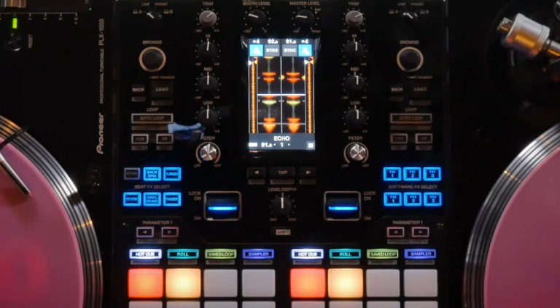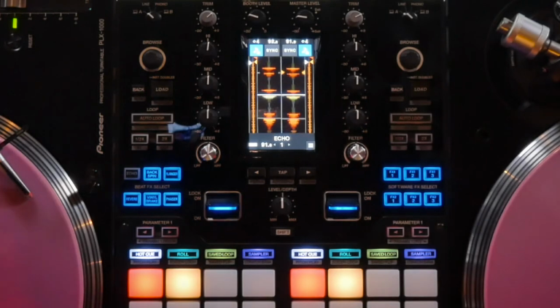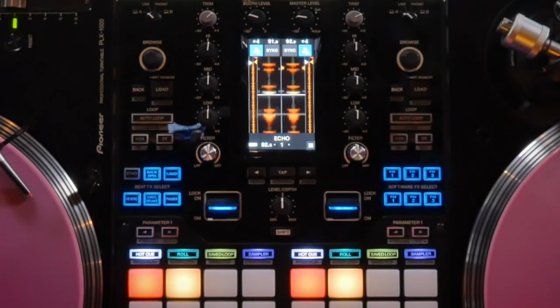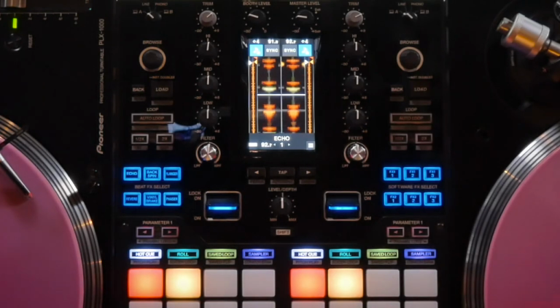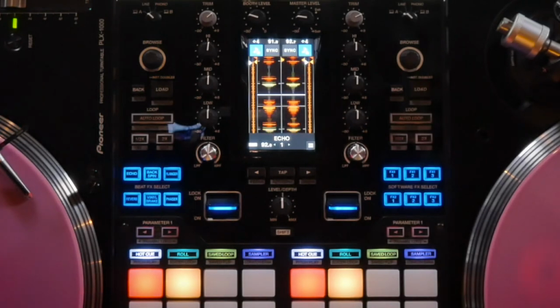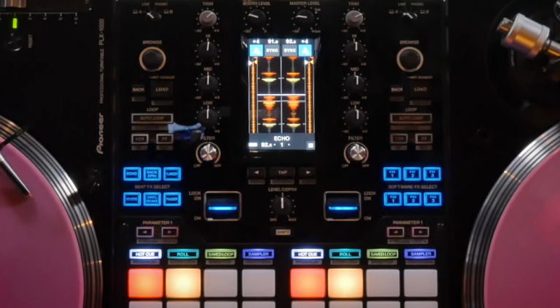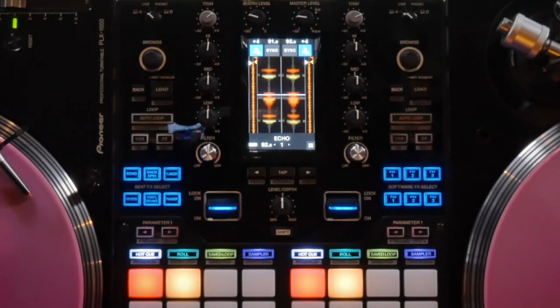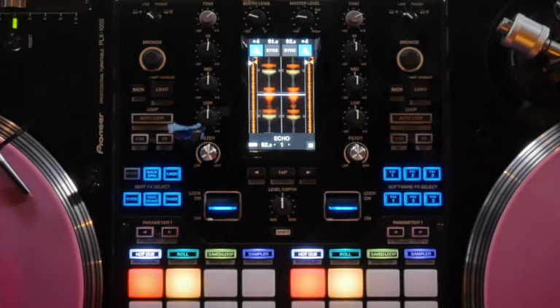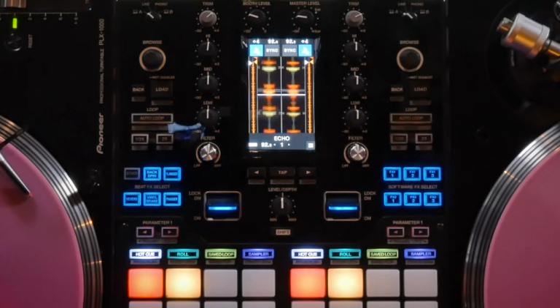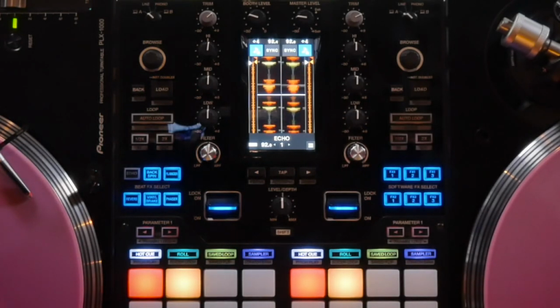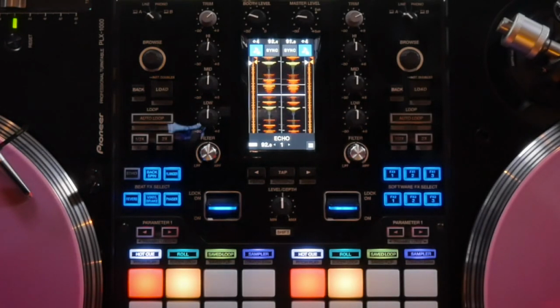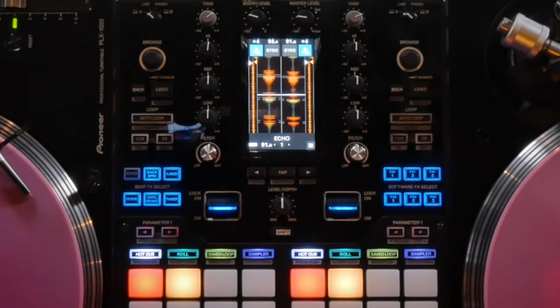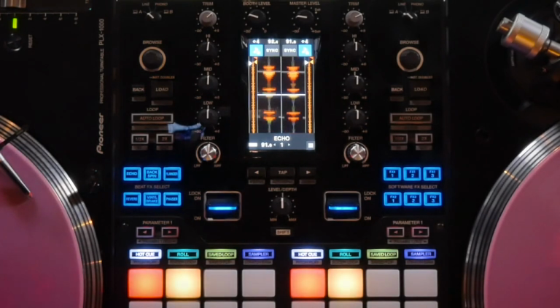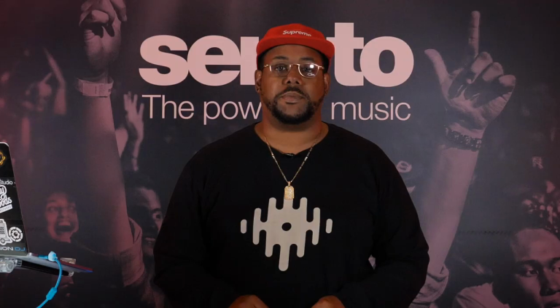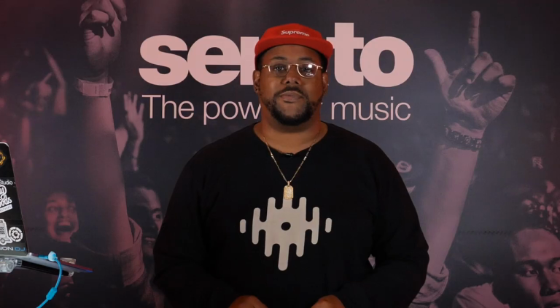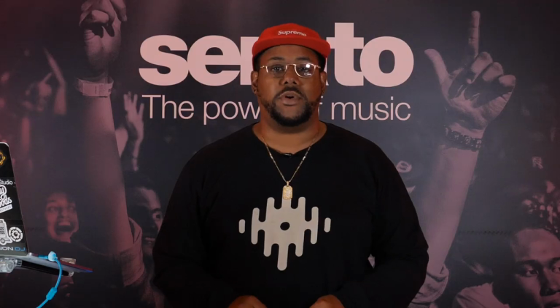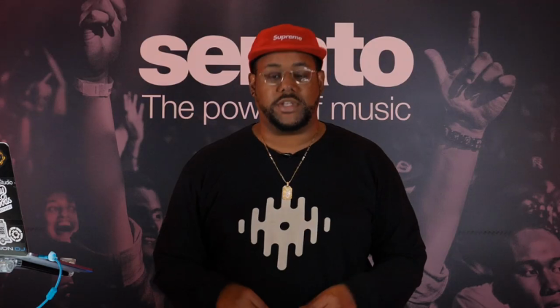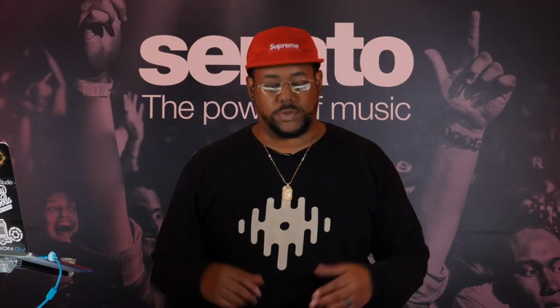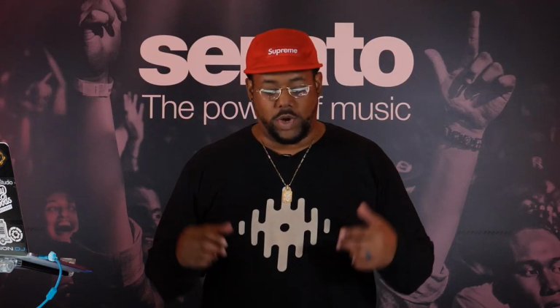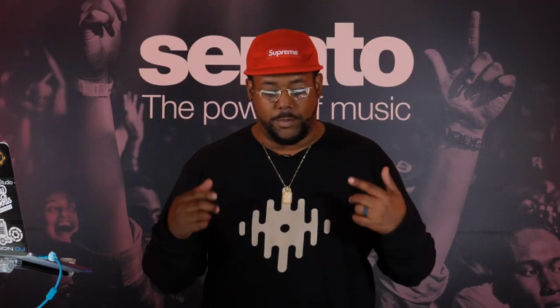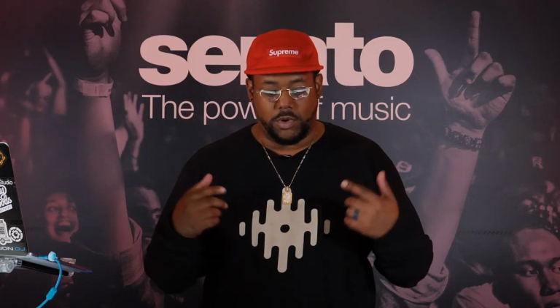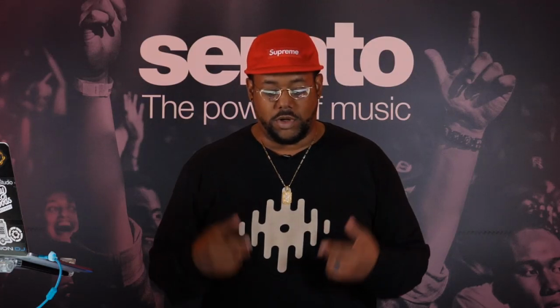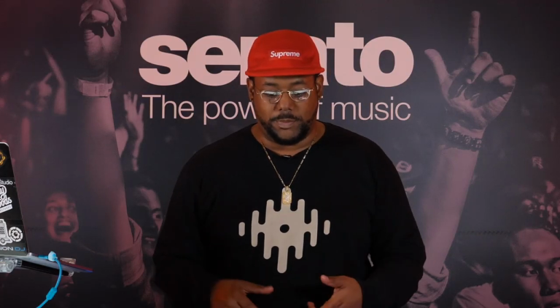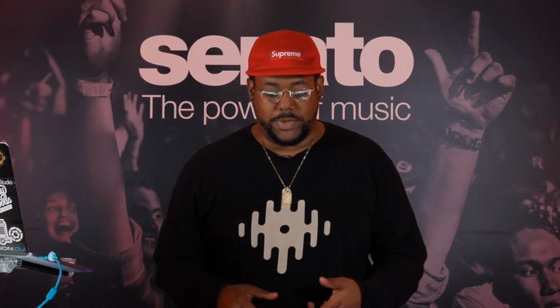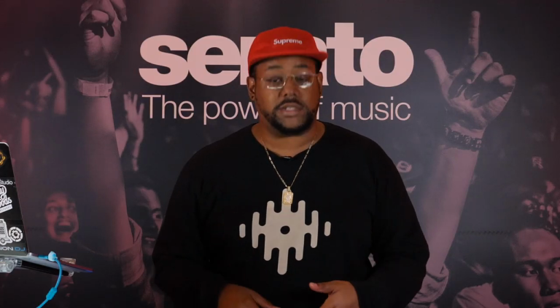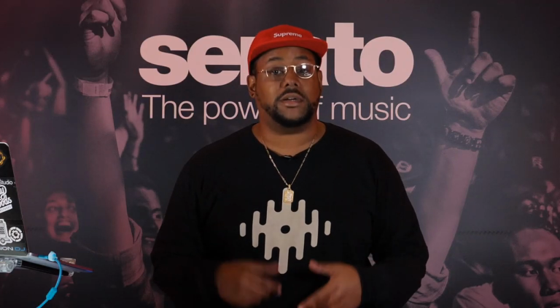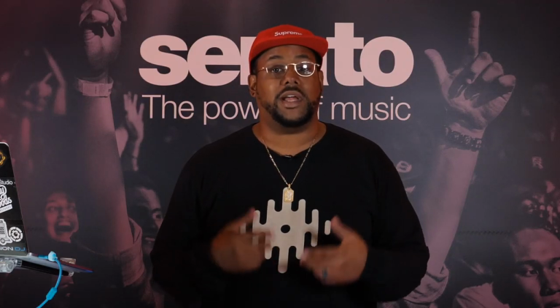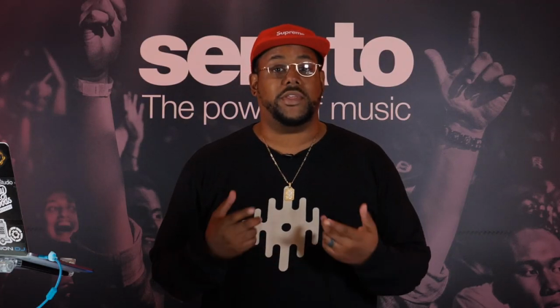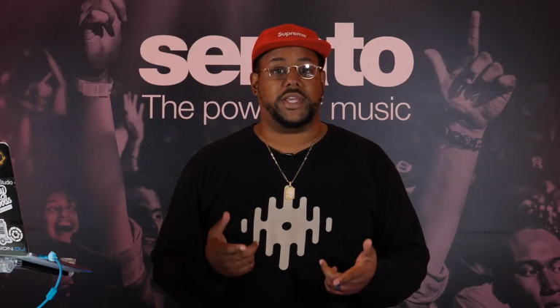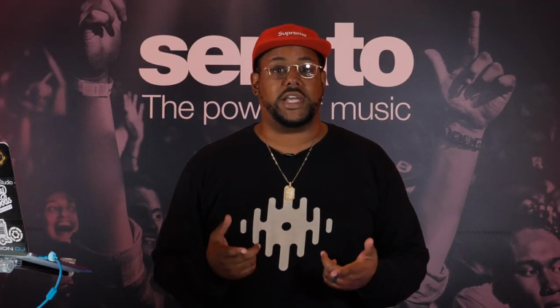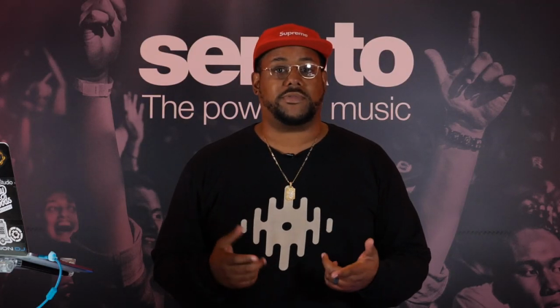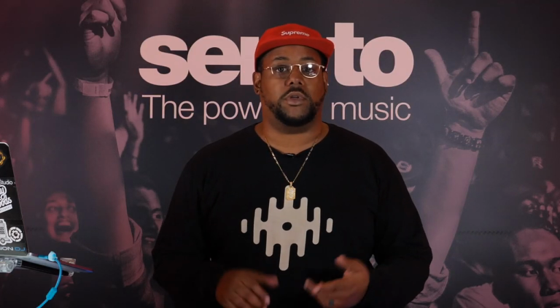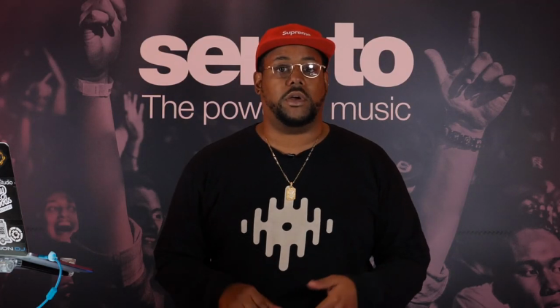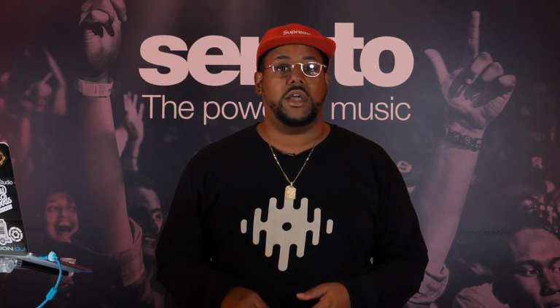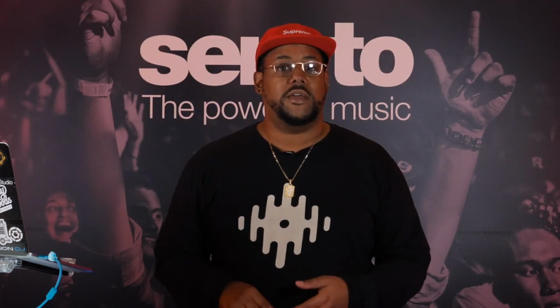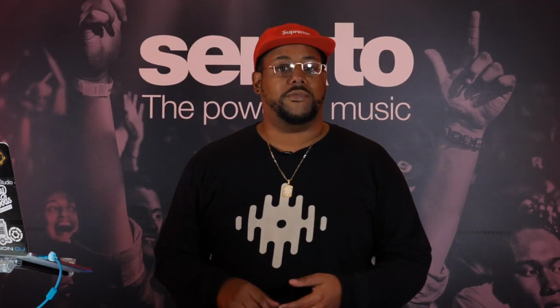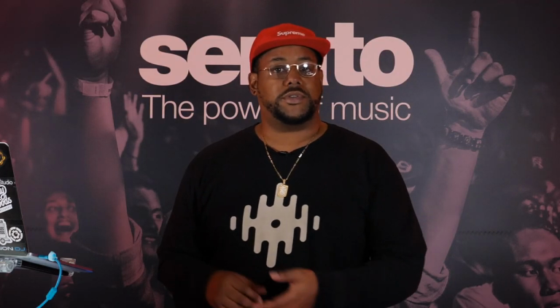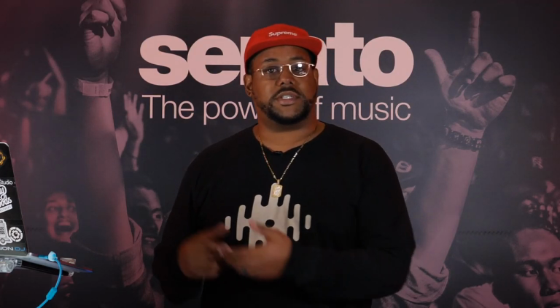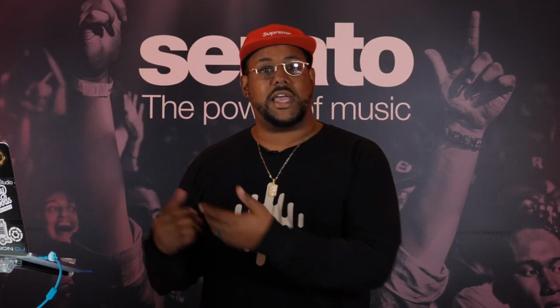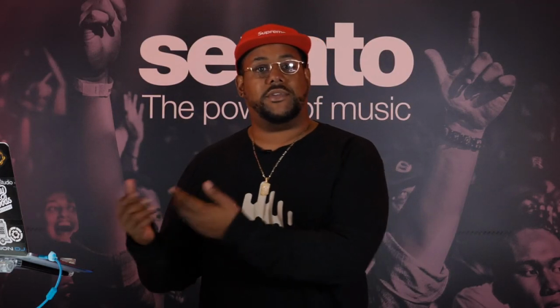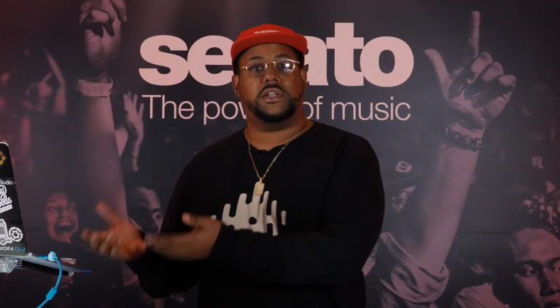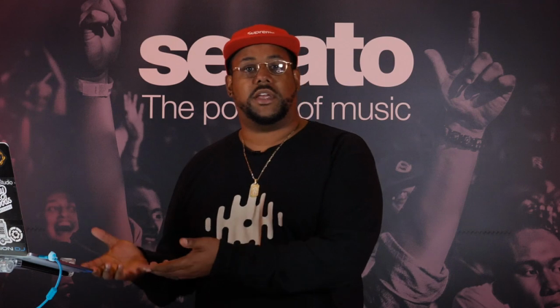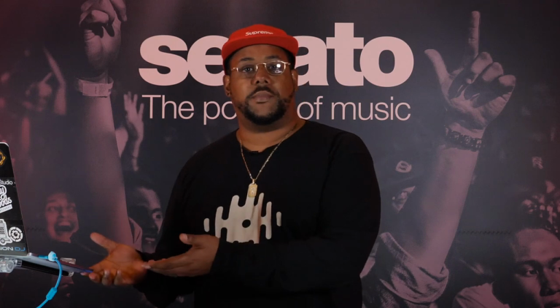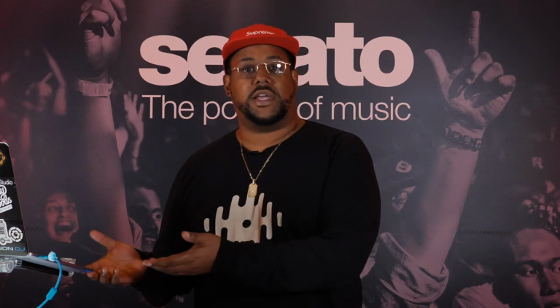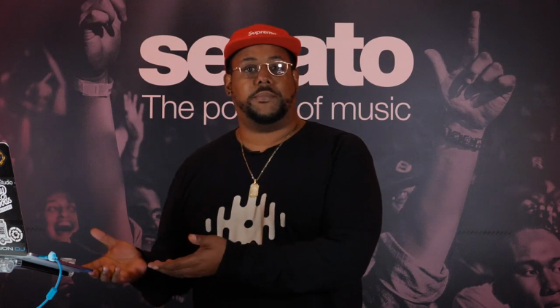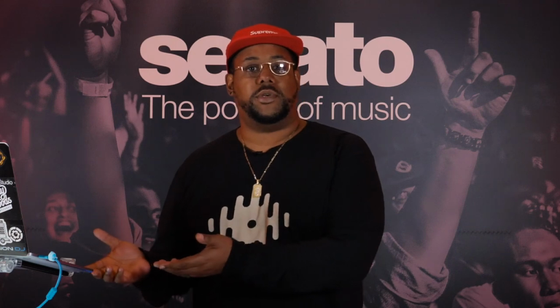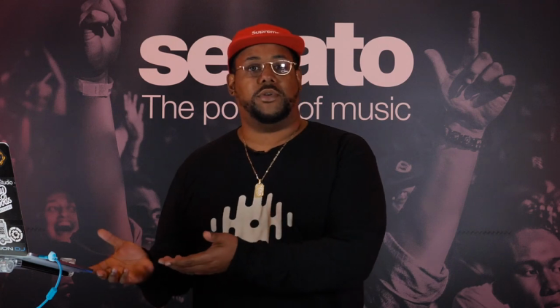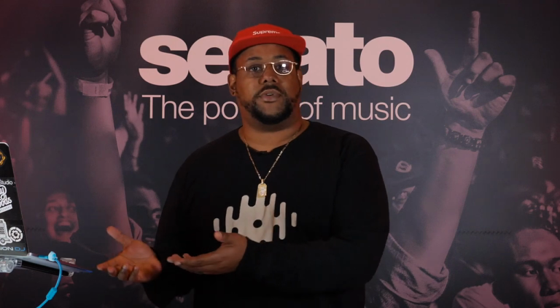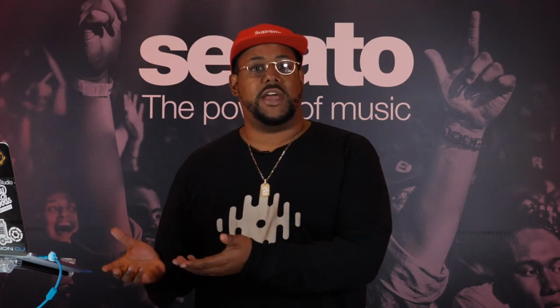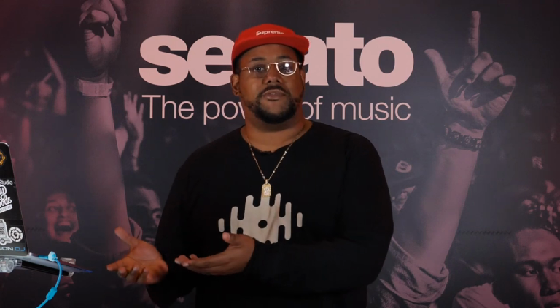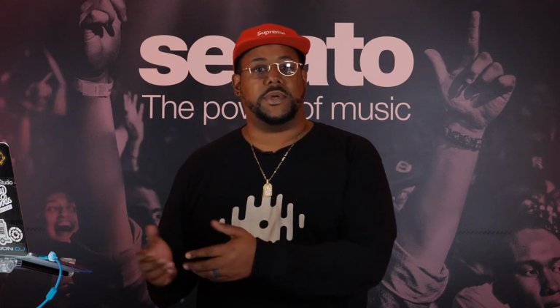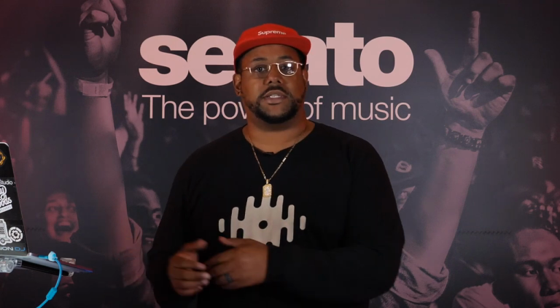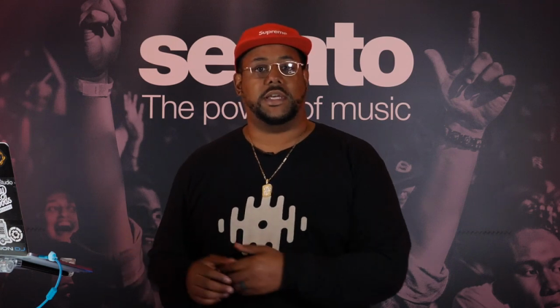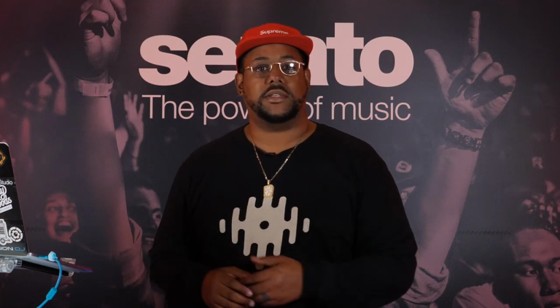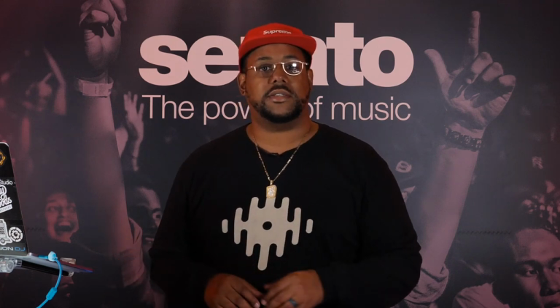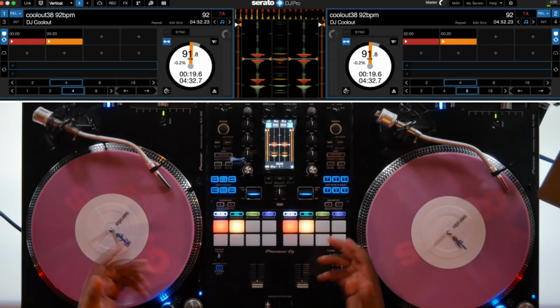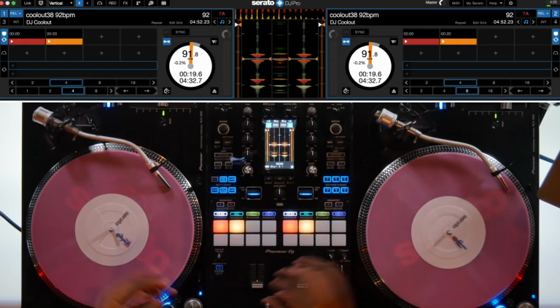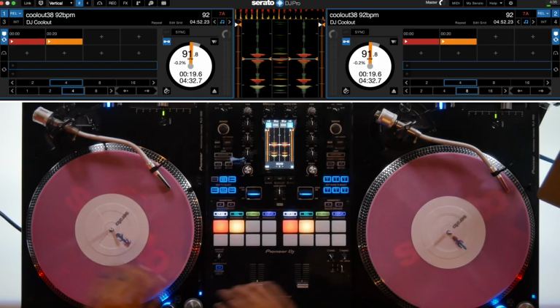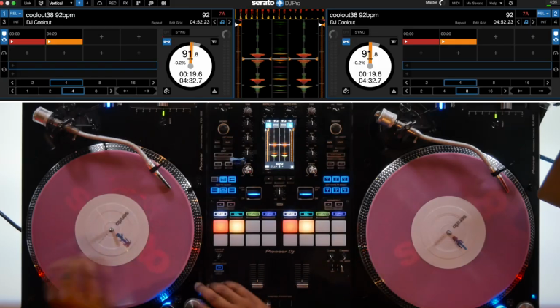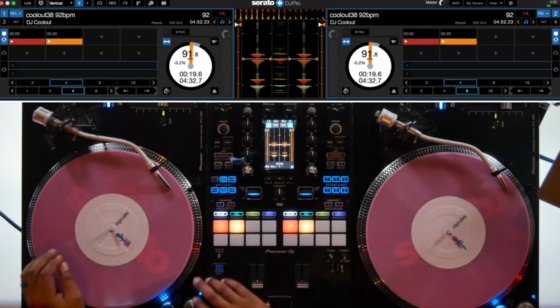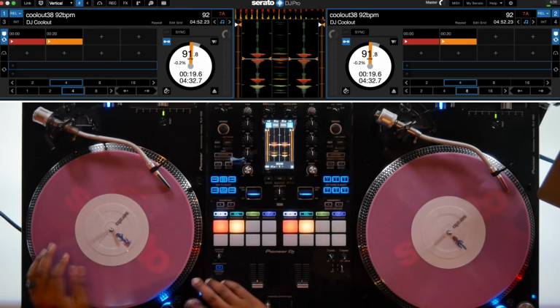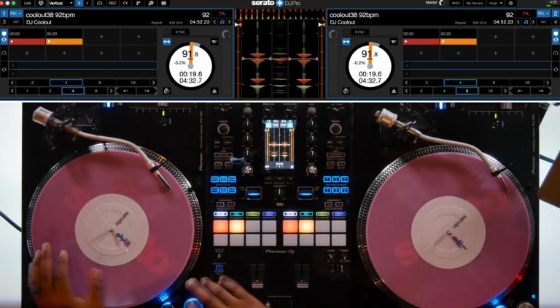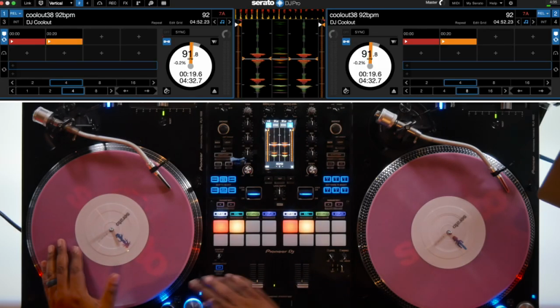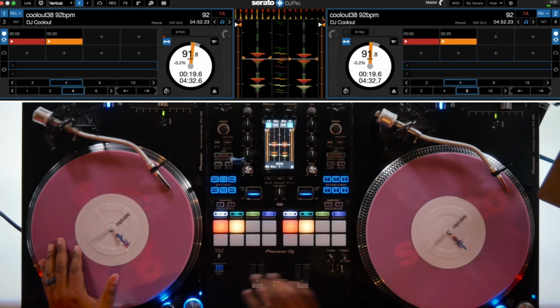This added feature to the hardware helps me focus way more on the mixer and the dance floor versus having to look at my computer for half of my set. Let me show you how I use it.